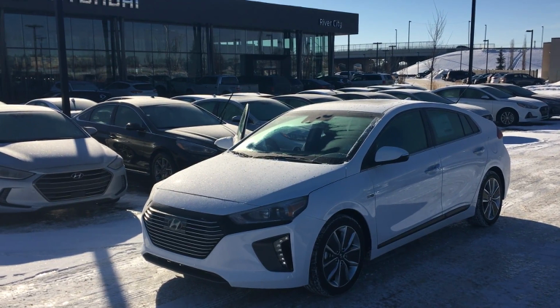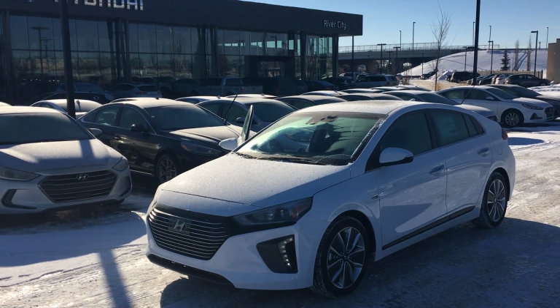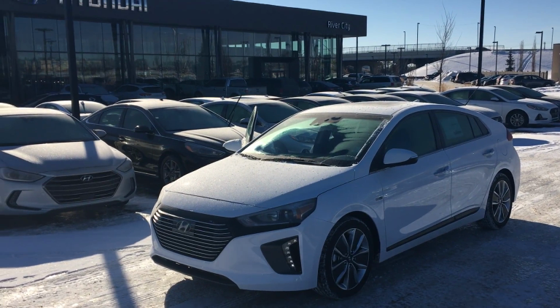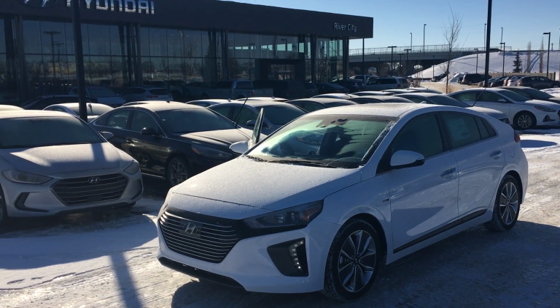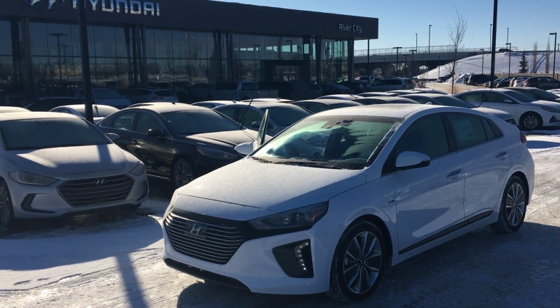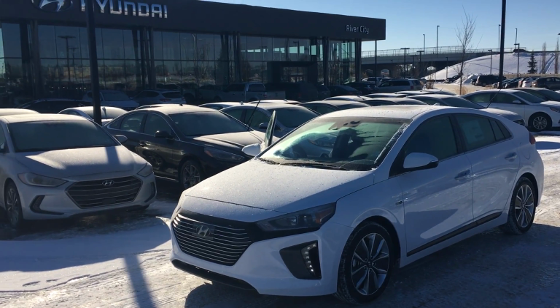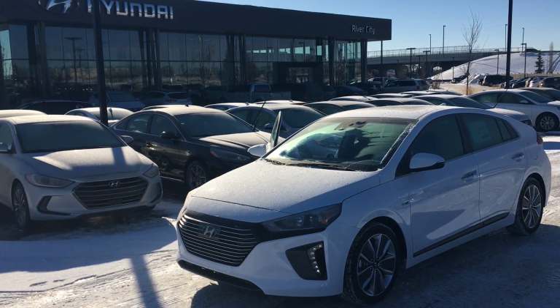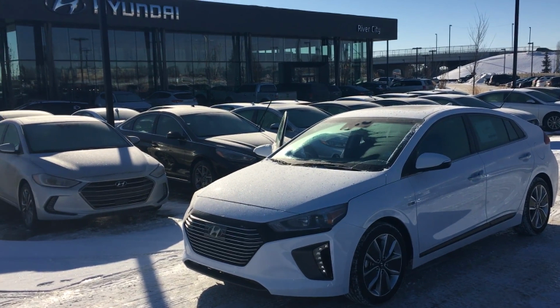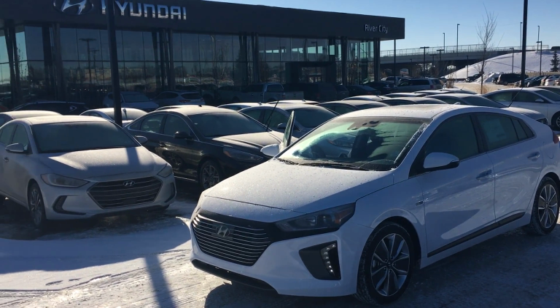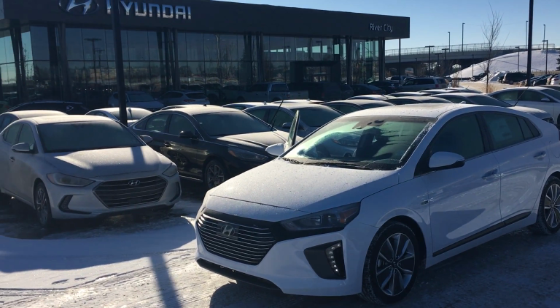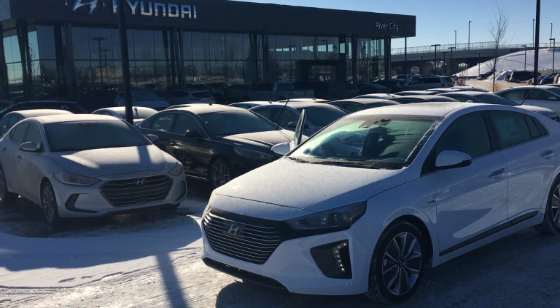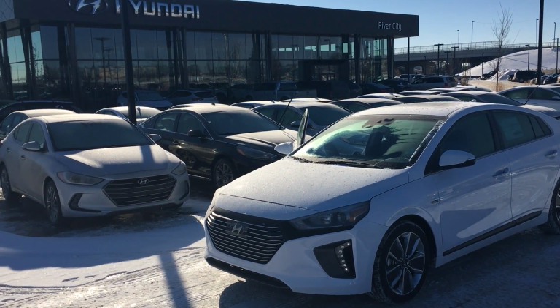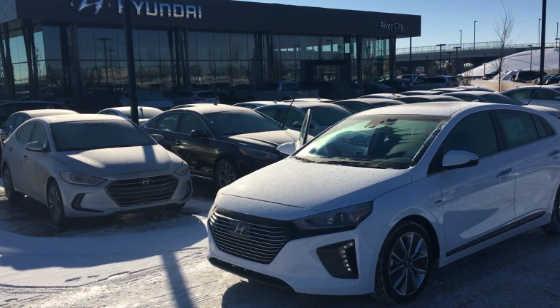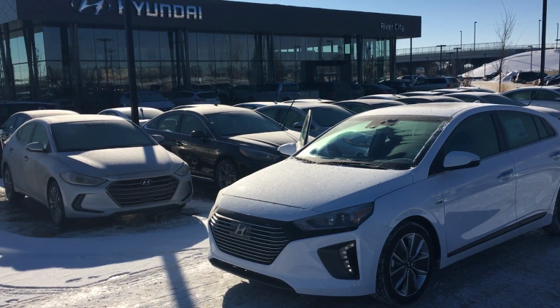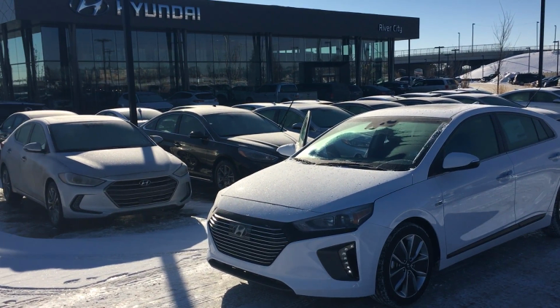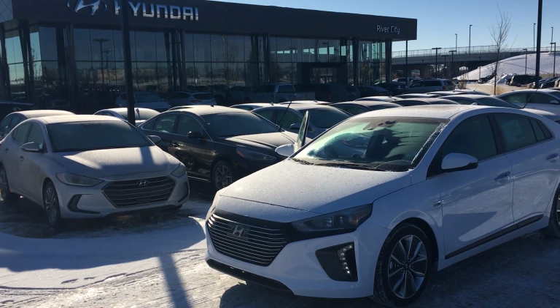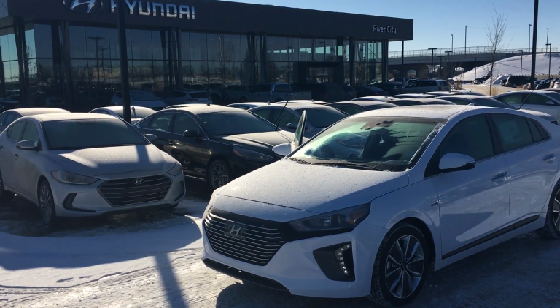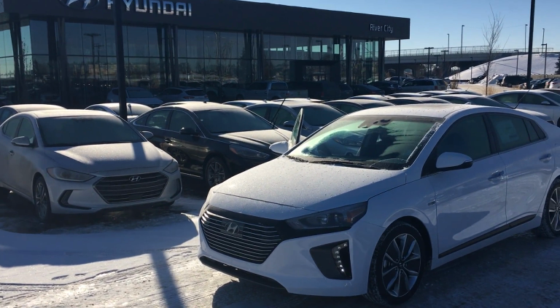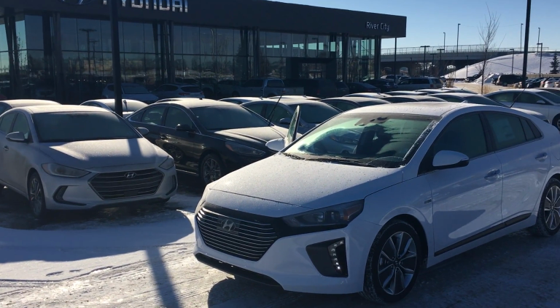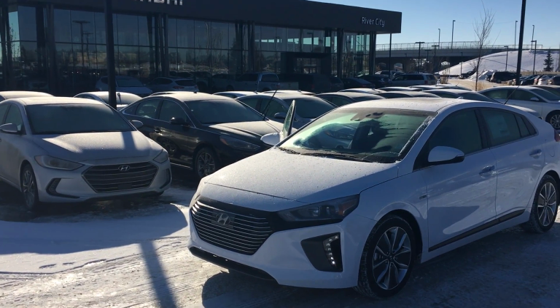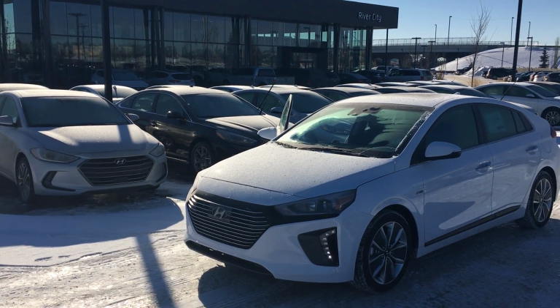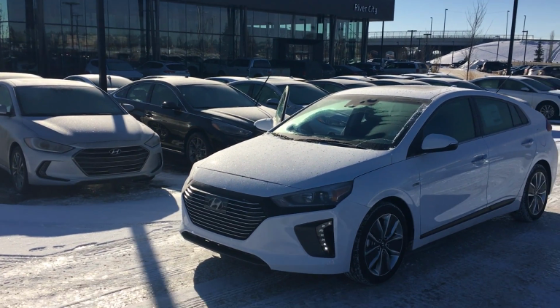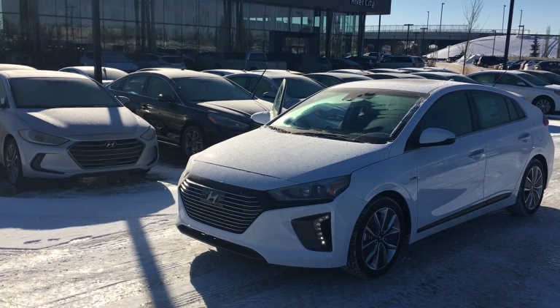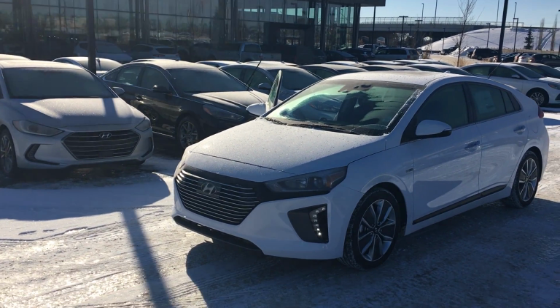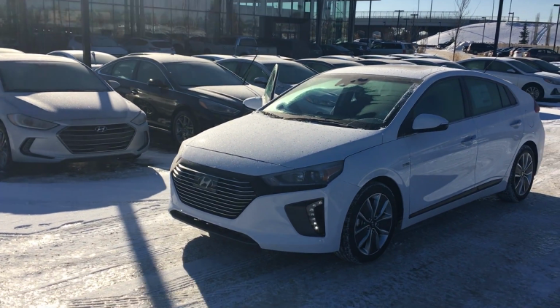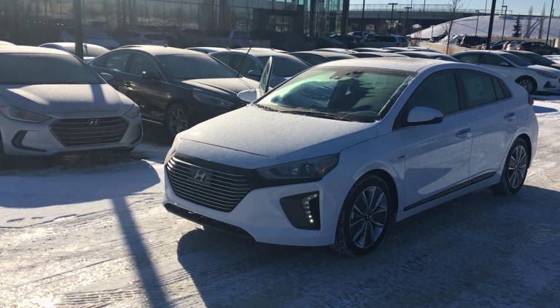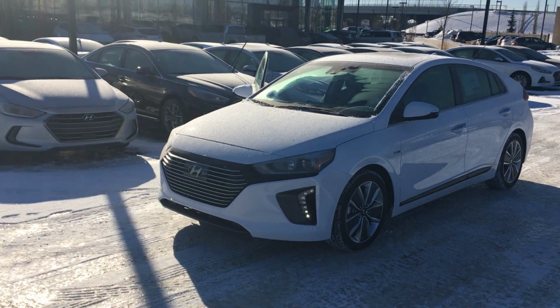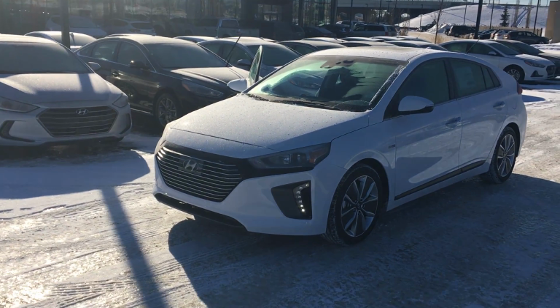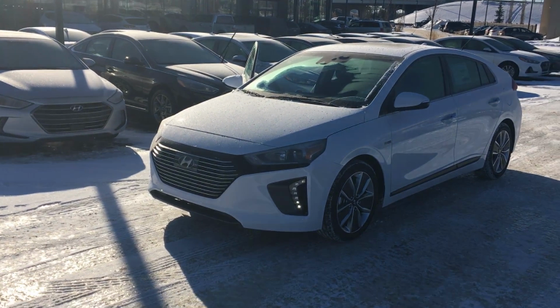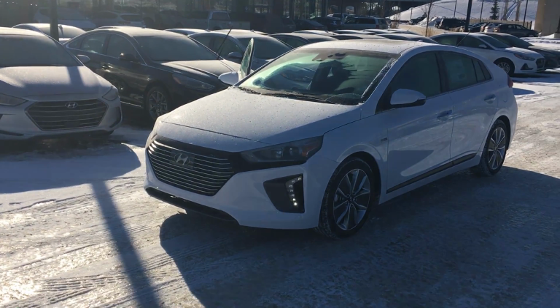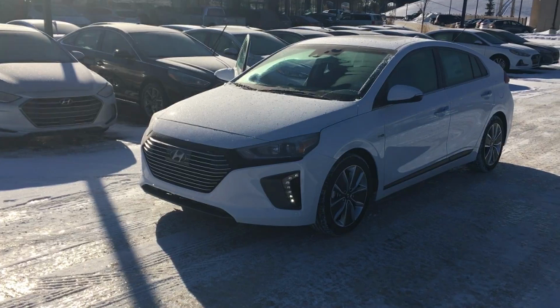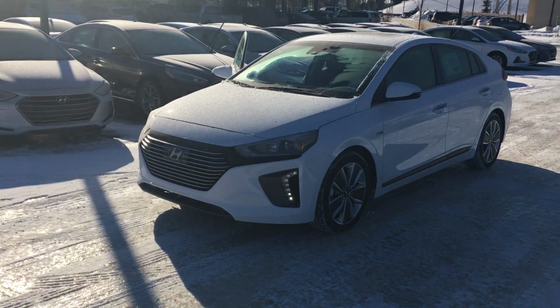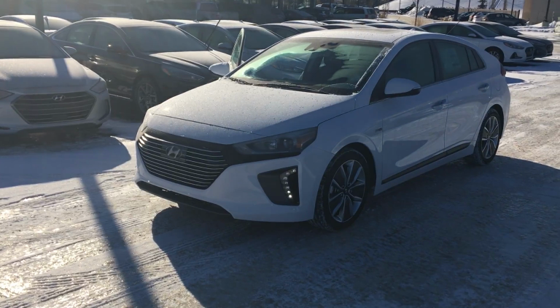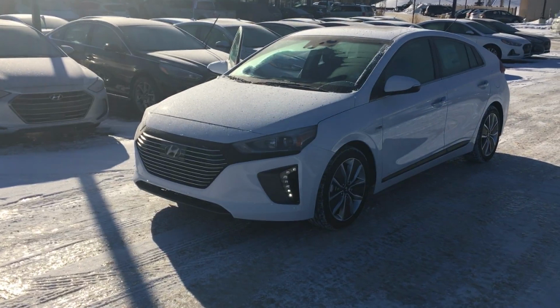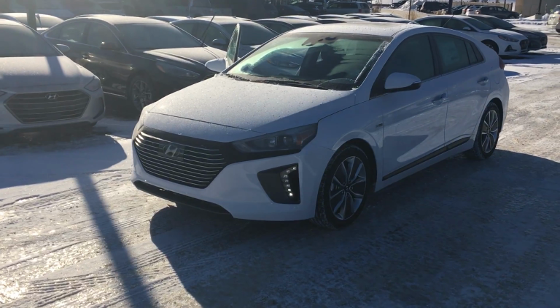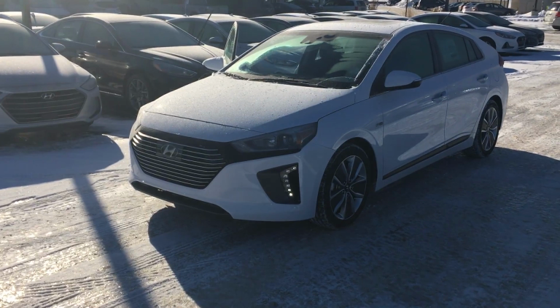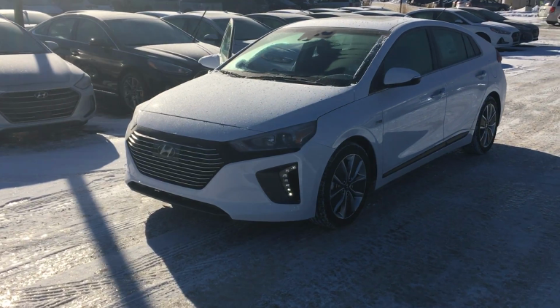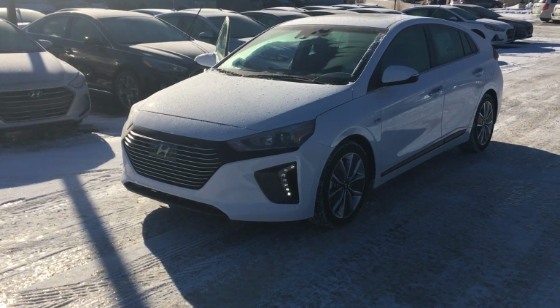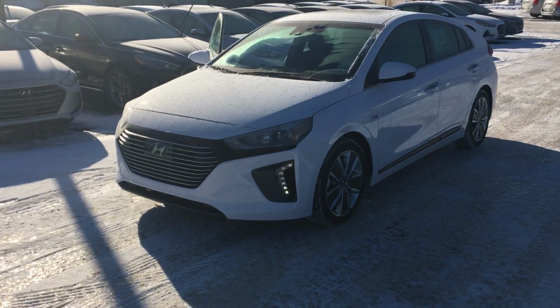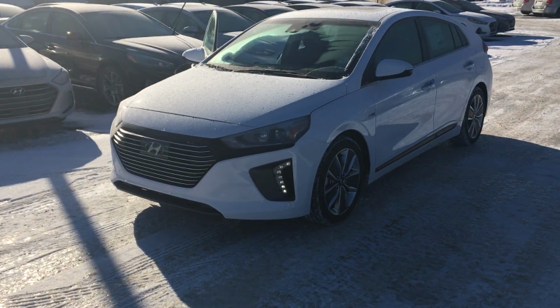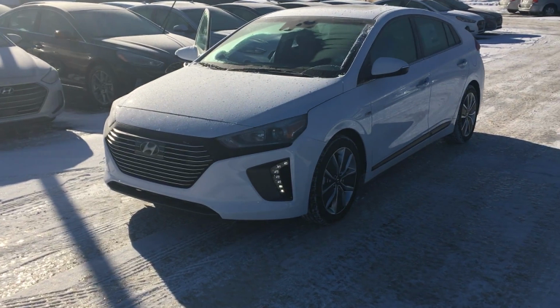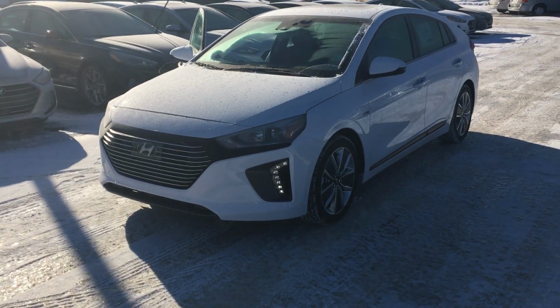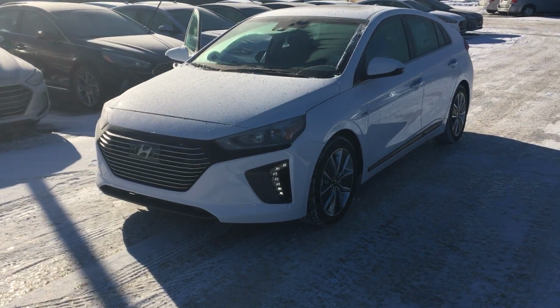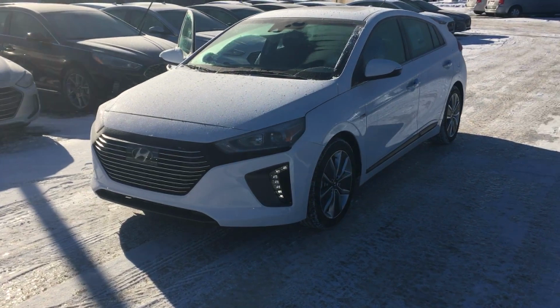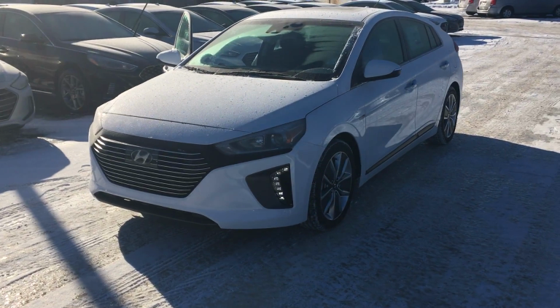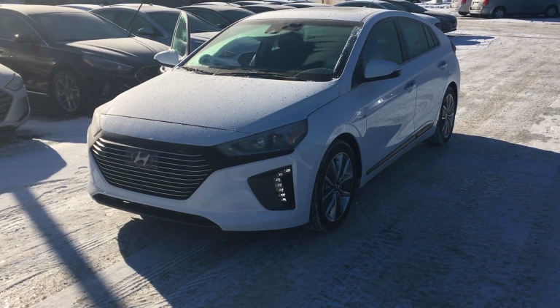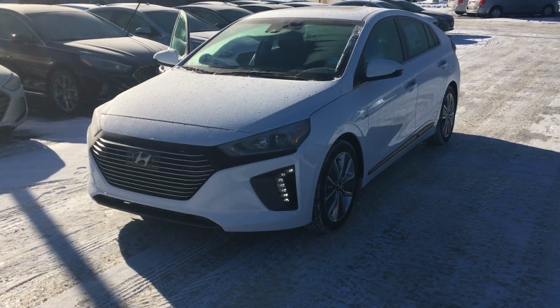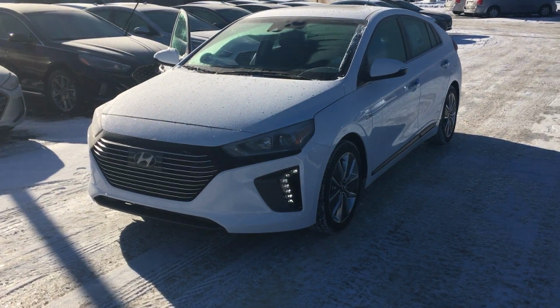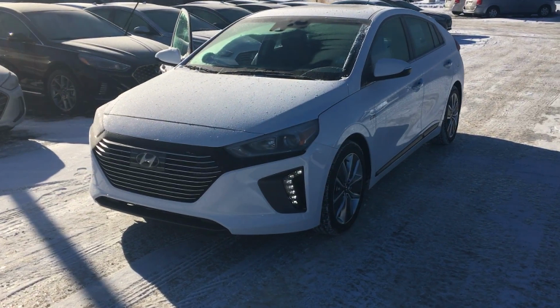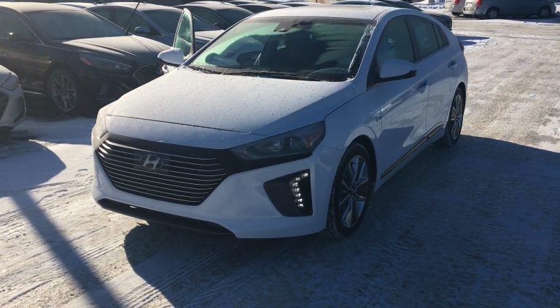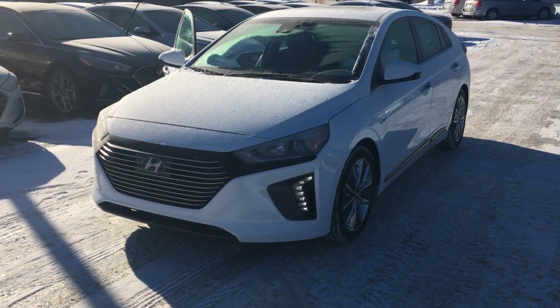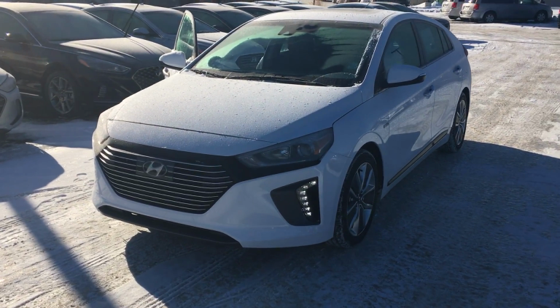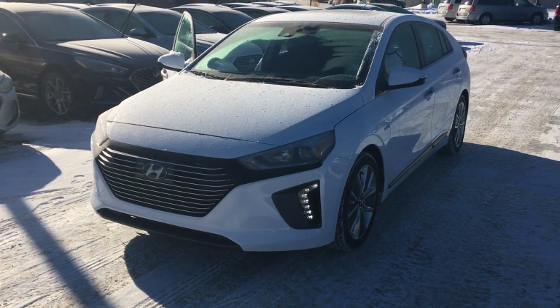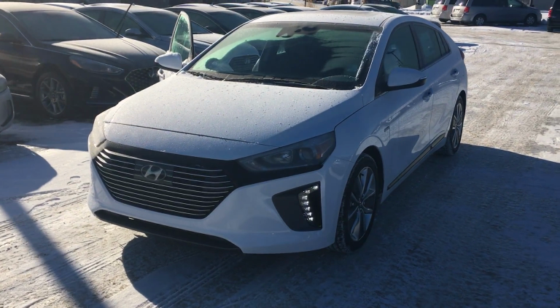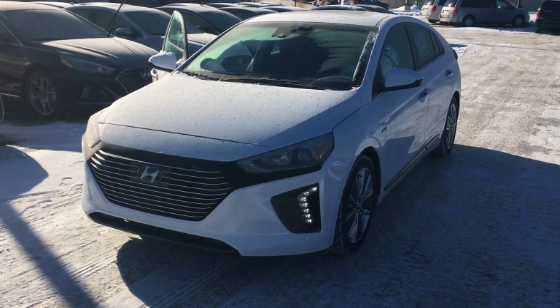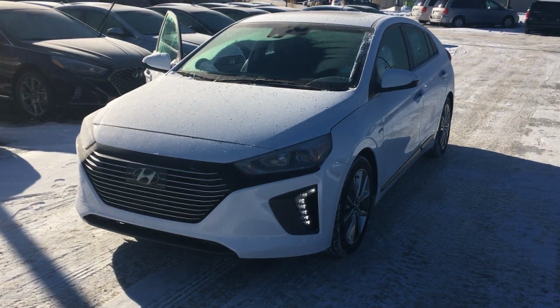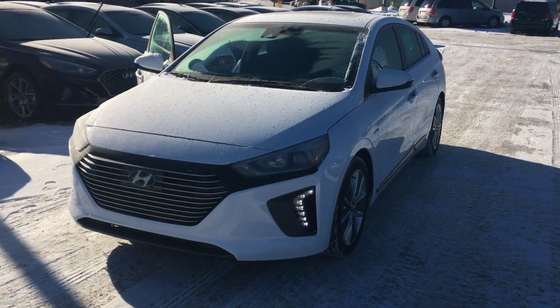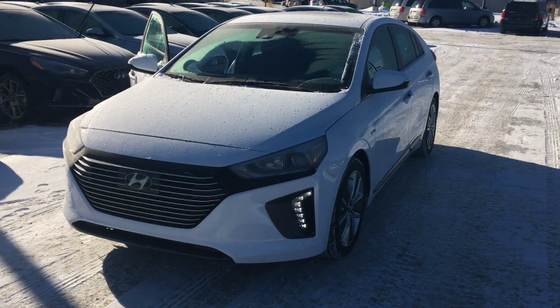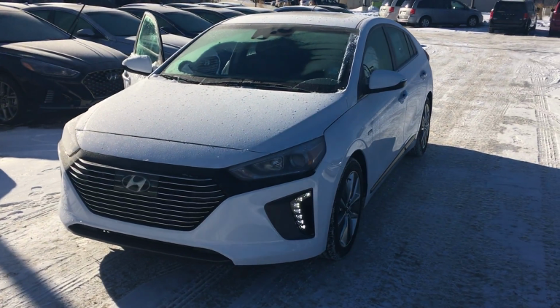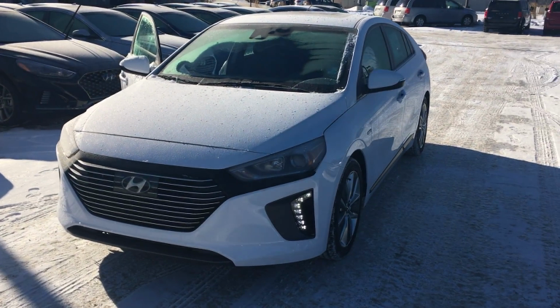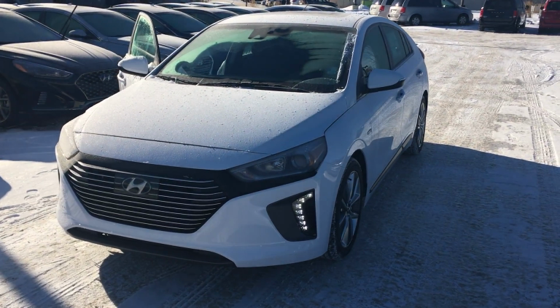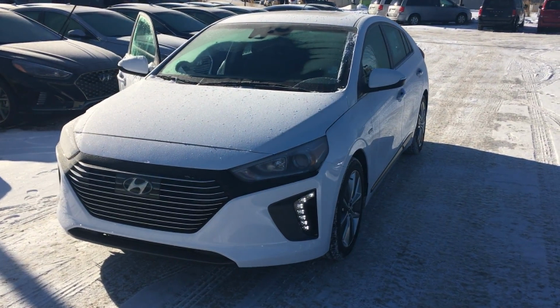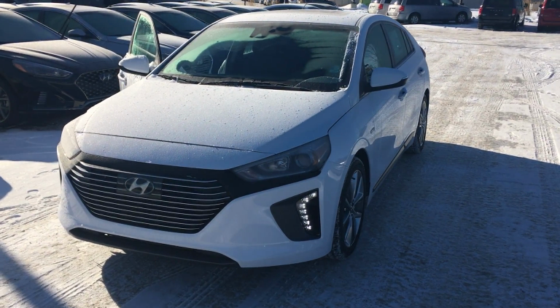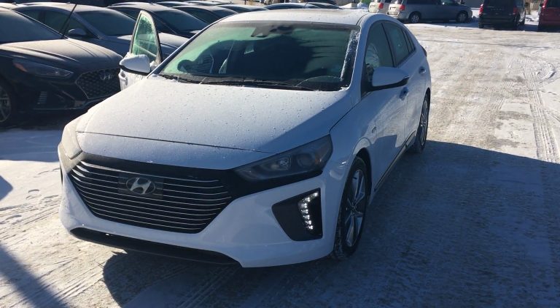Hi there, this is Cody here with River City Hyundai. I just want to shoot you off a quick video here on this 2018 Hyundai Ioniq Hybrid.